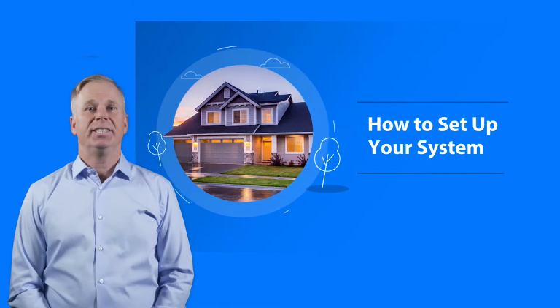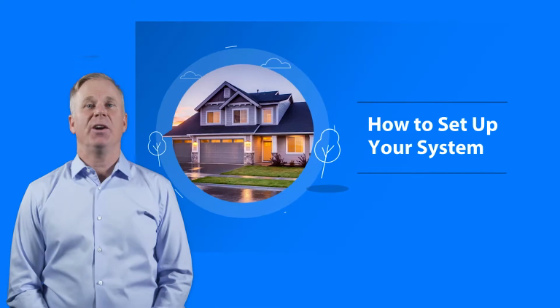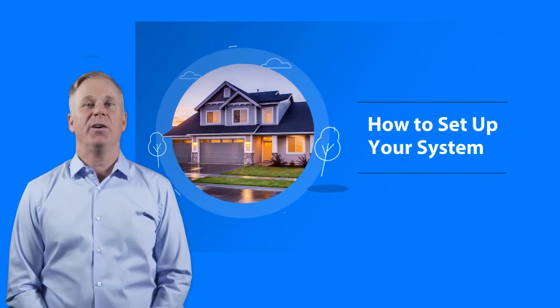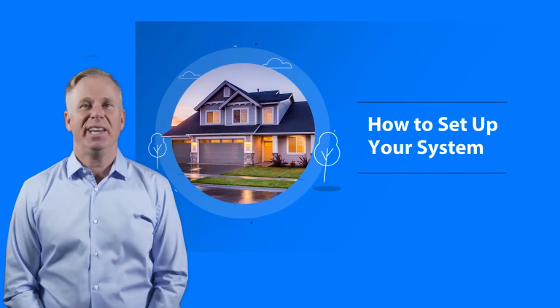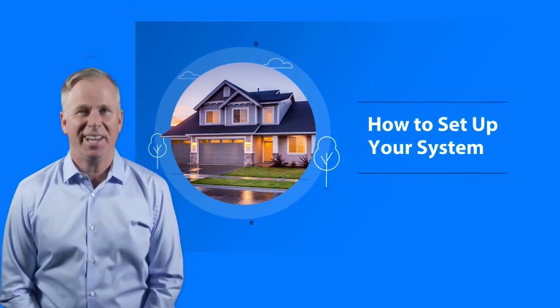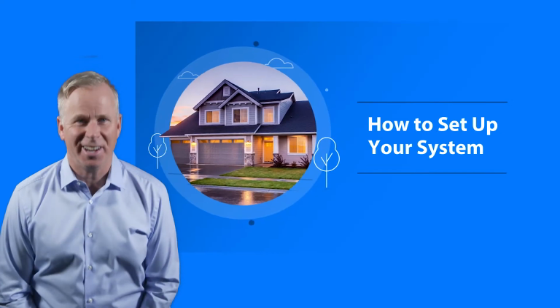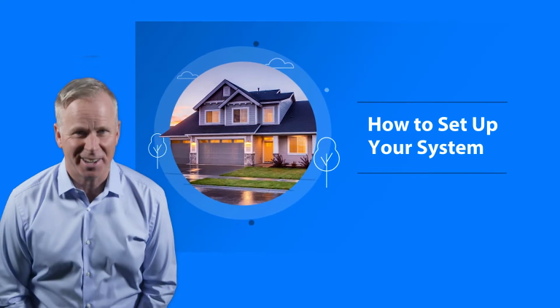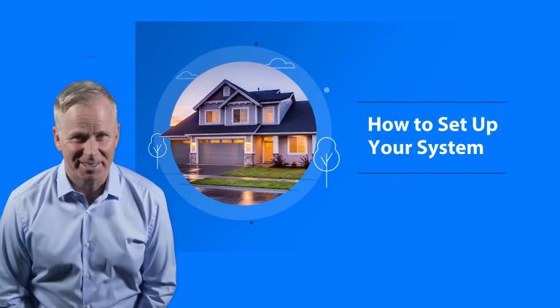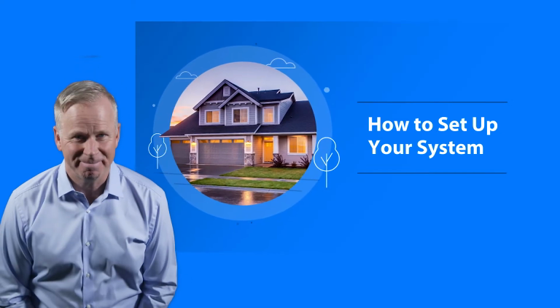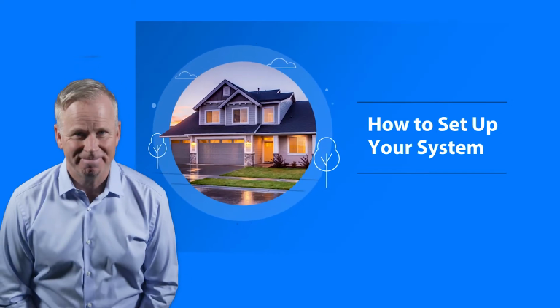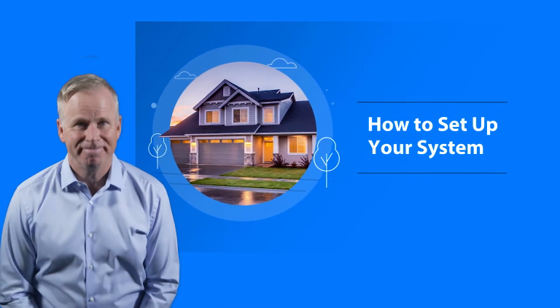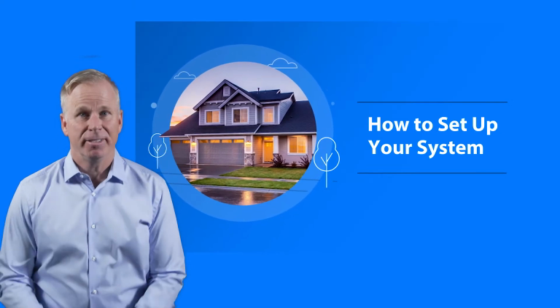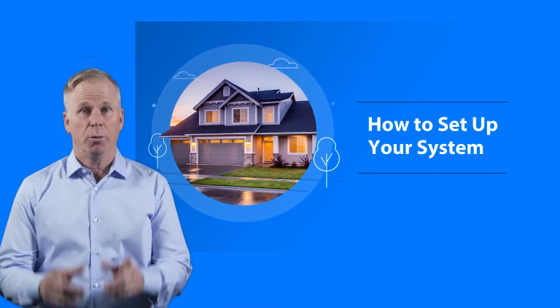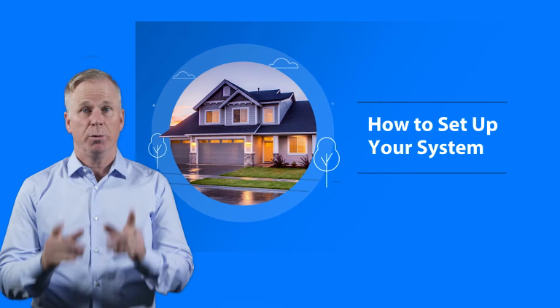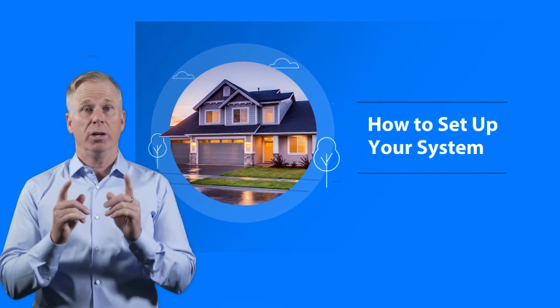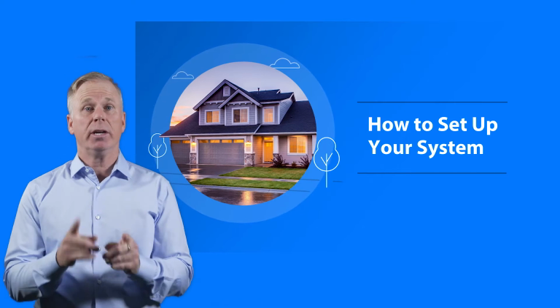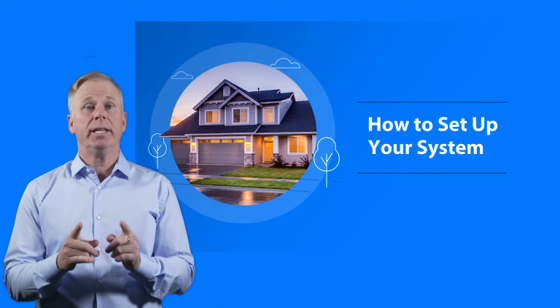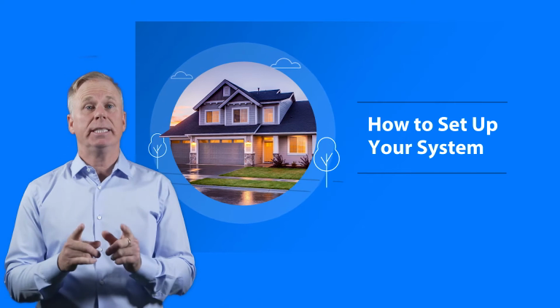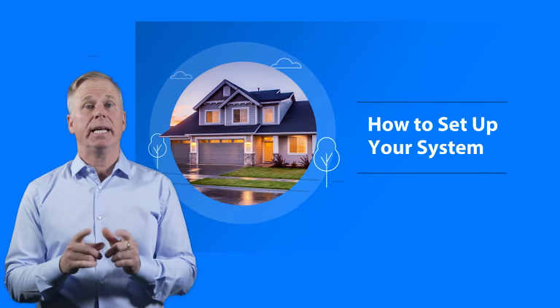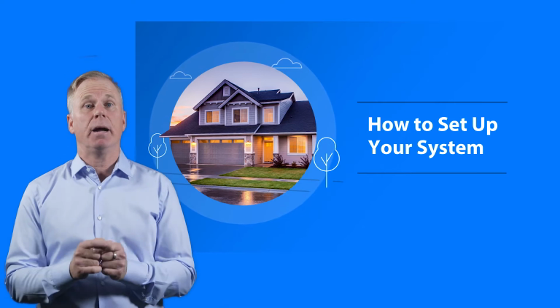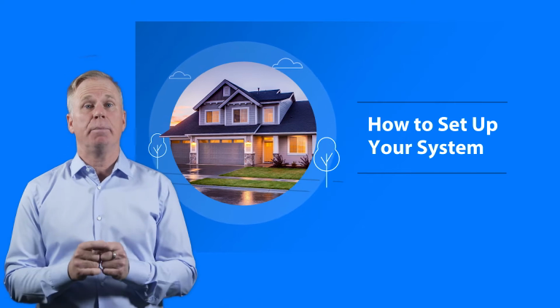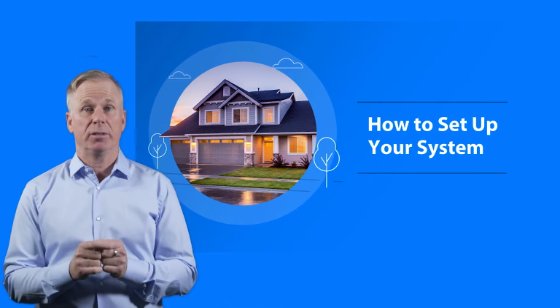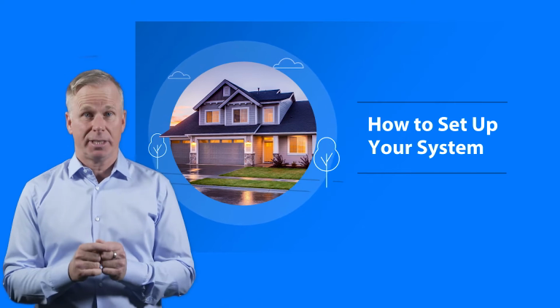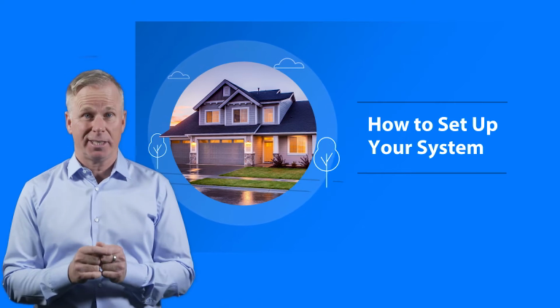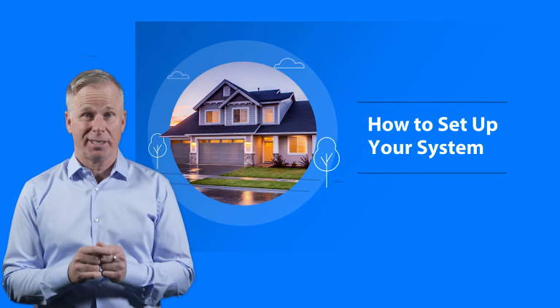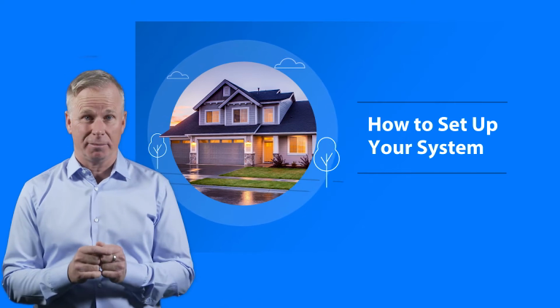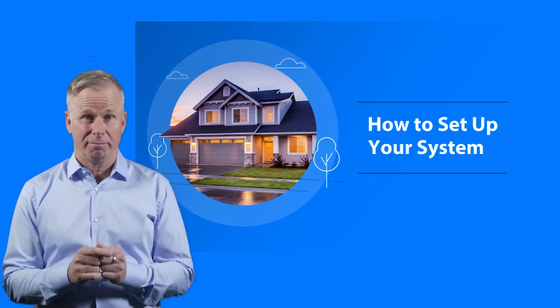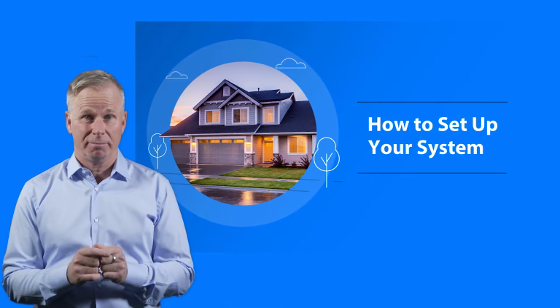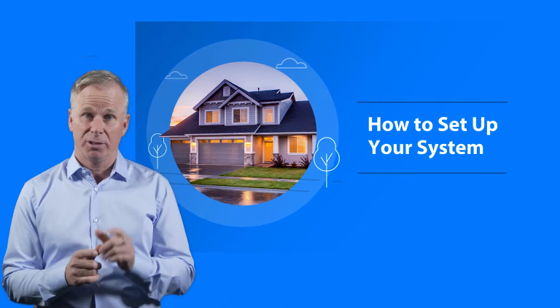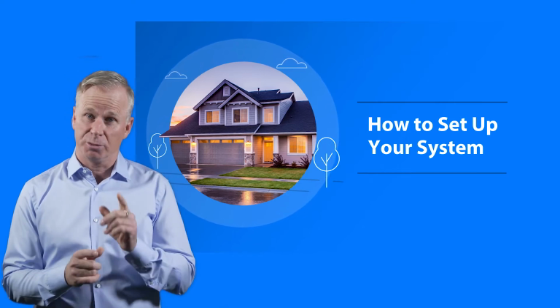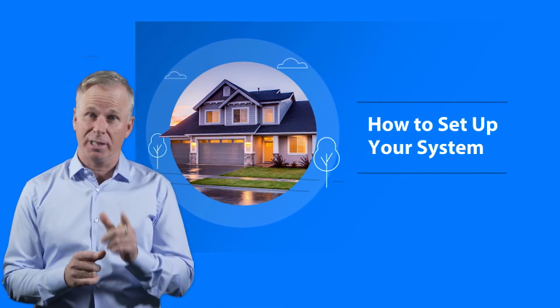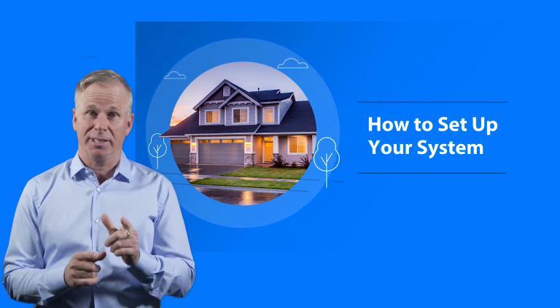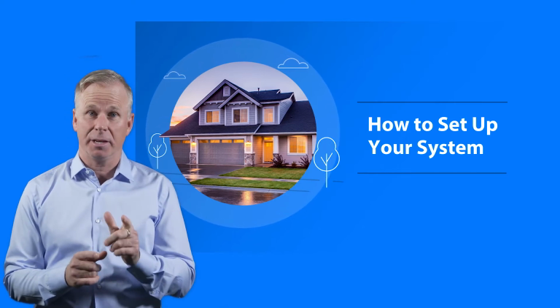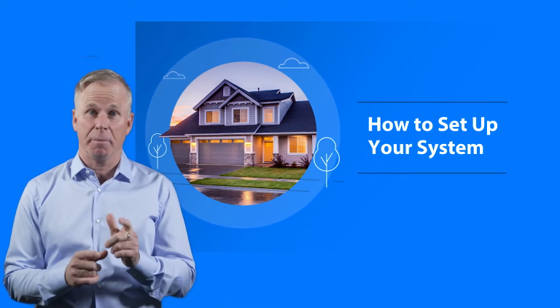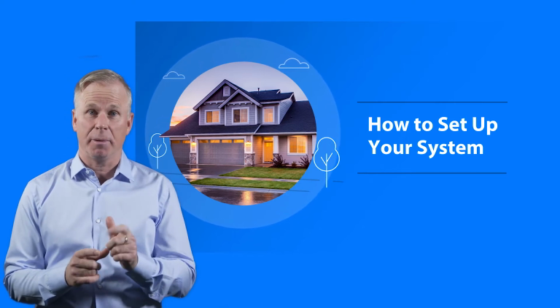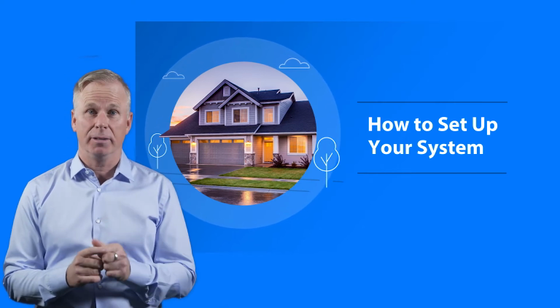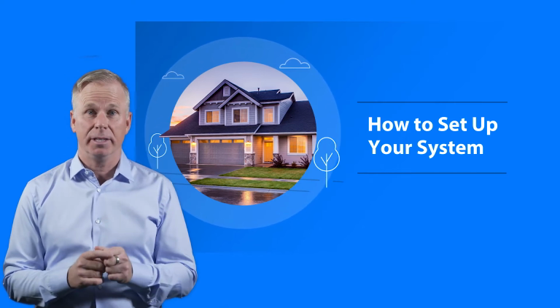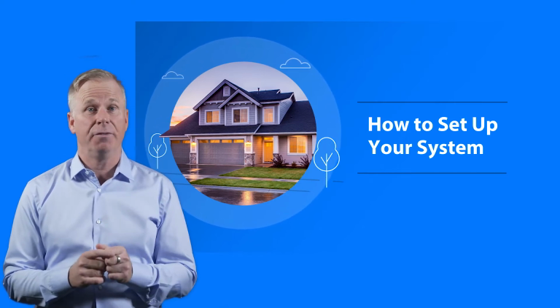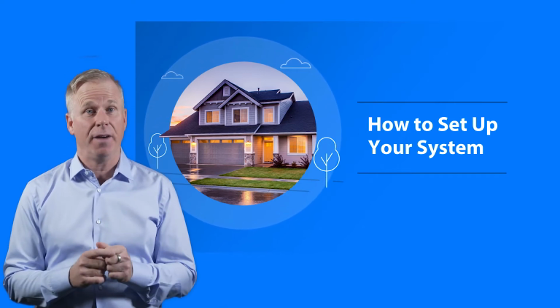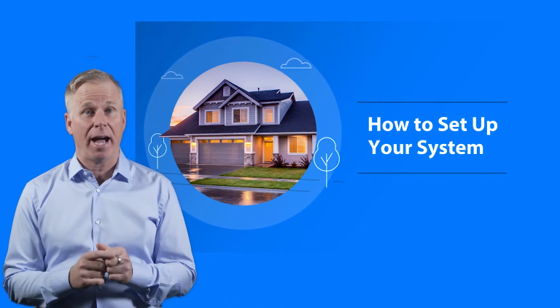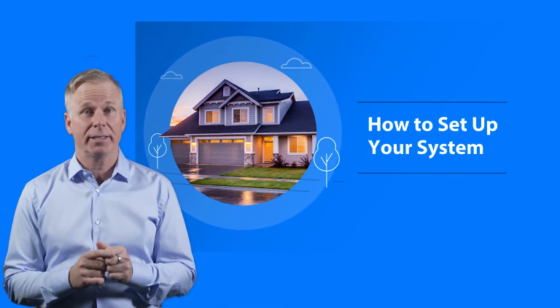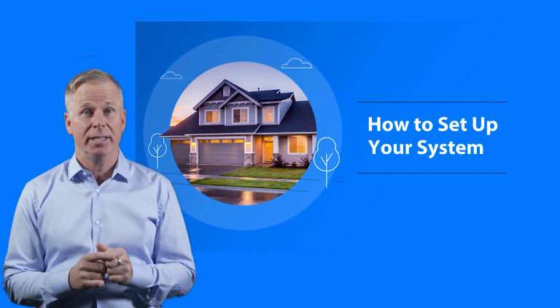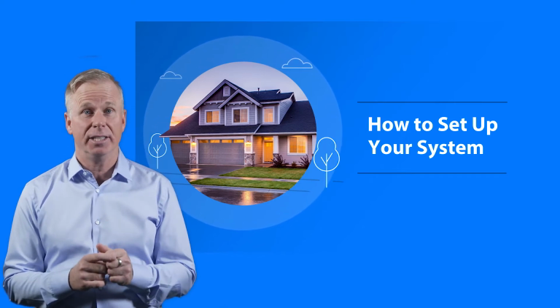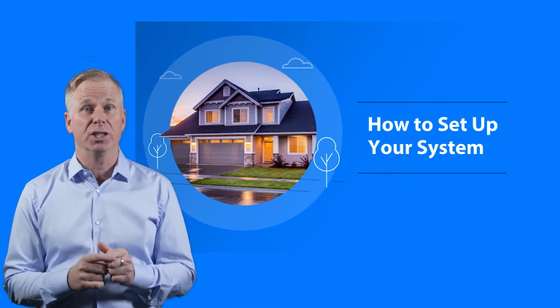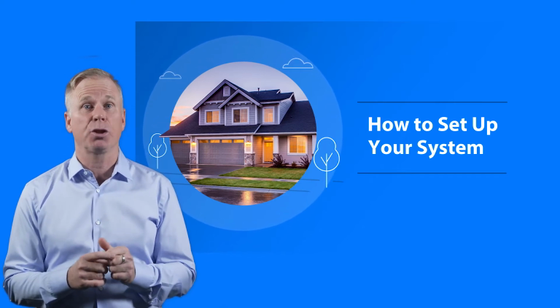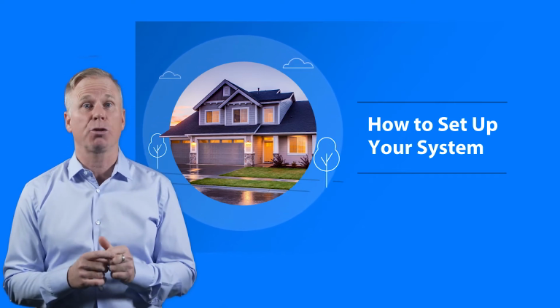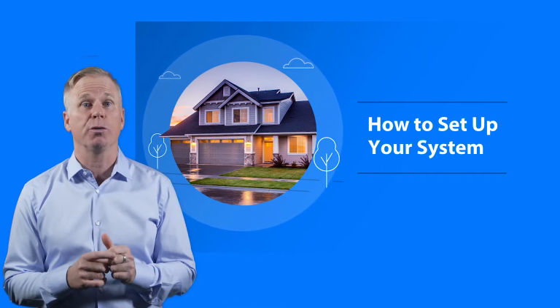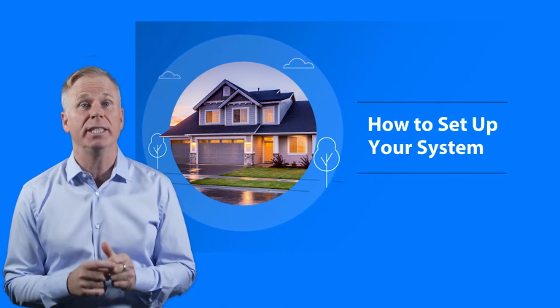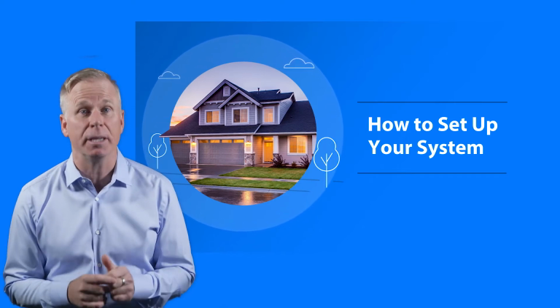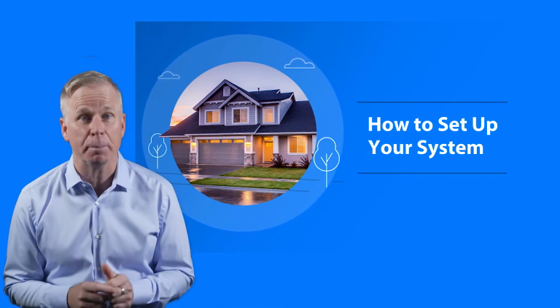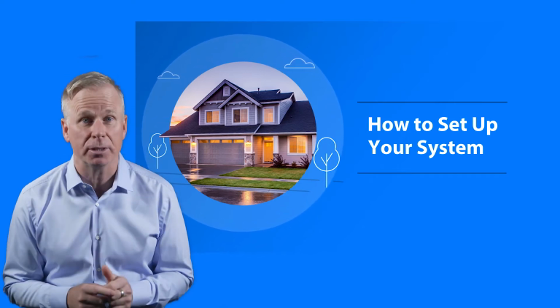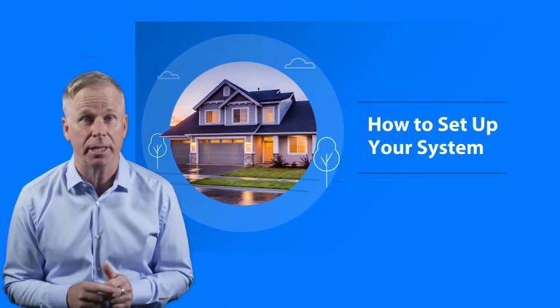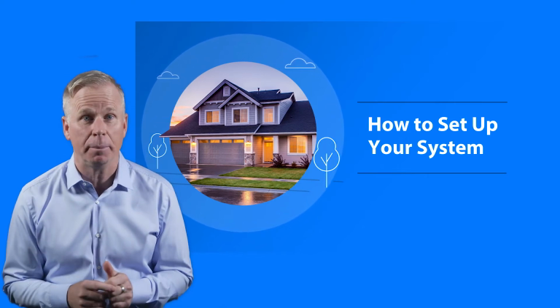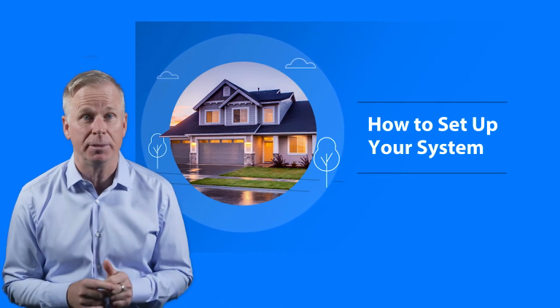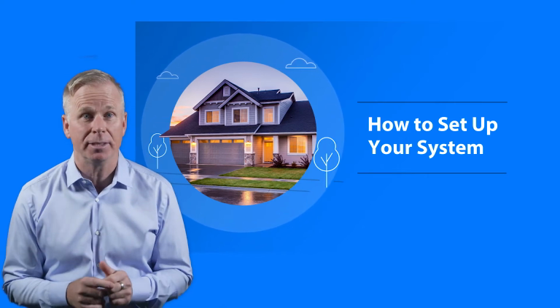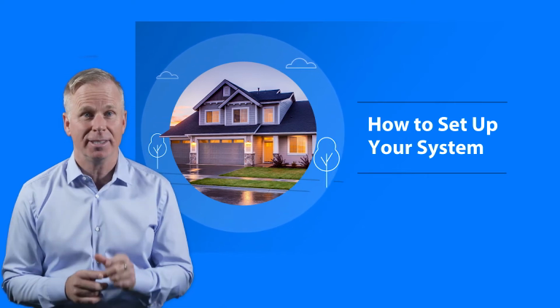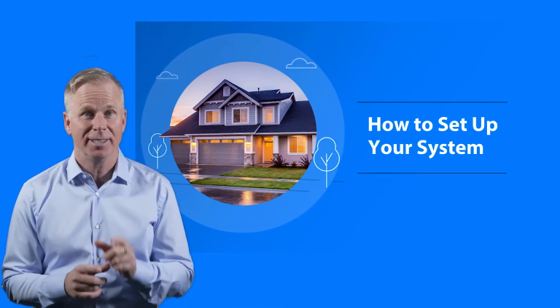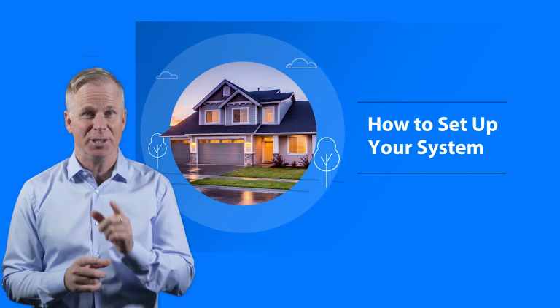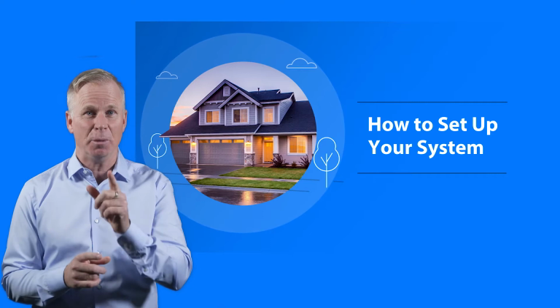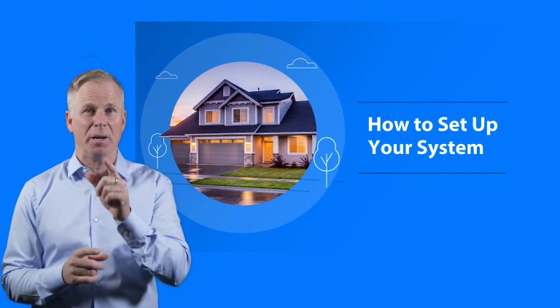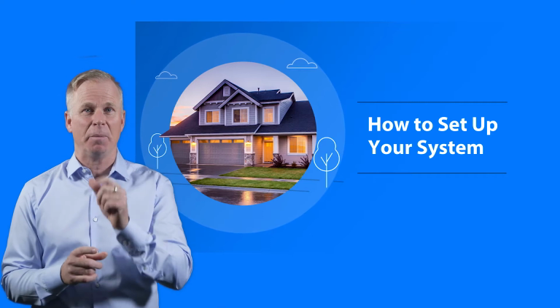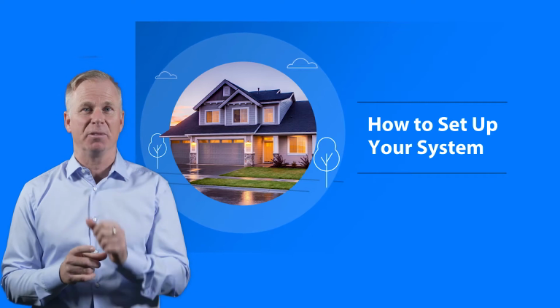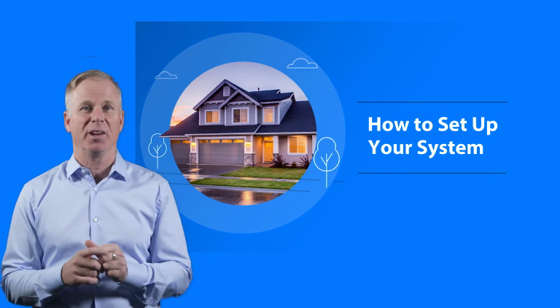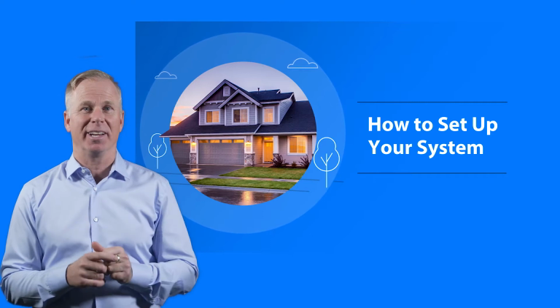JerryD here. When you're looking to set up your system, it's really simple. In fact, in just three simple steps, you'll be up and running.